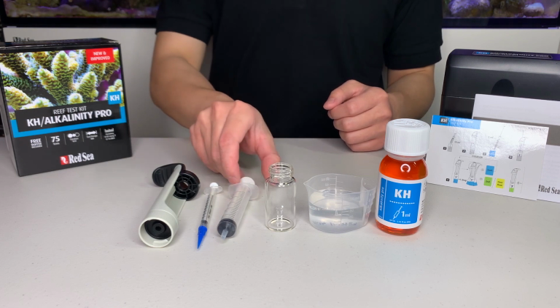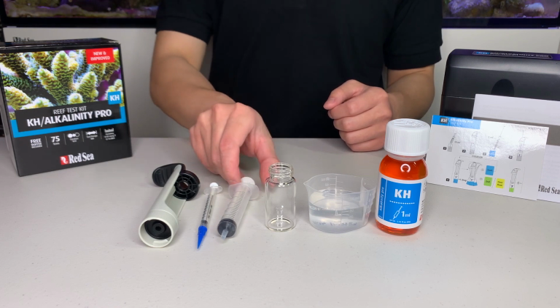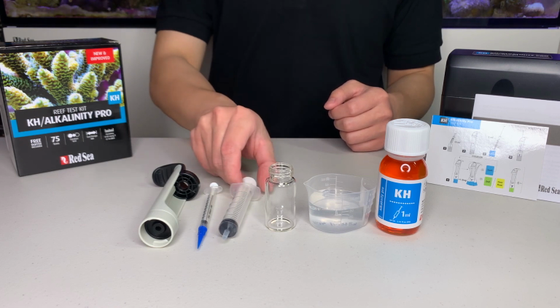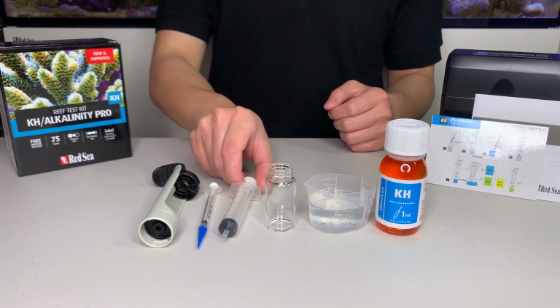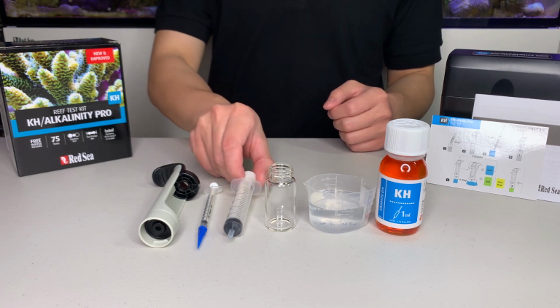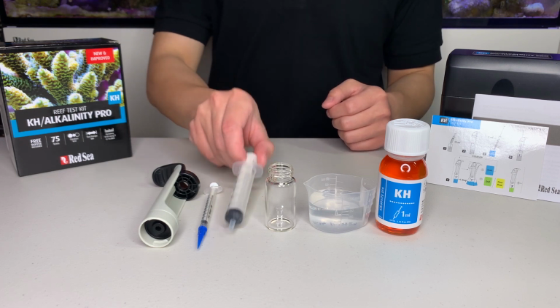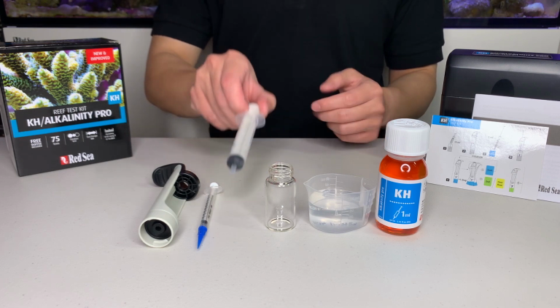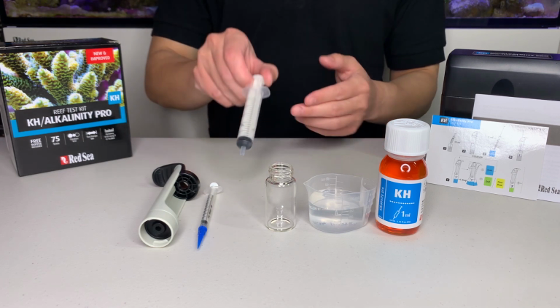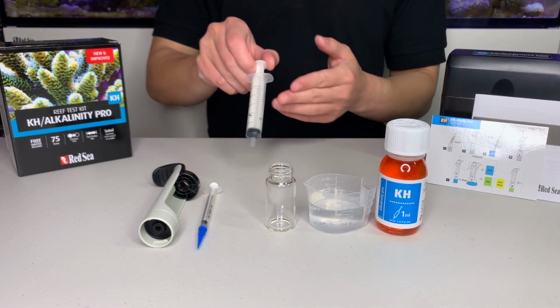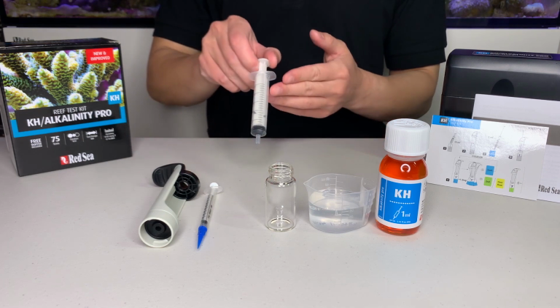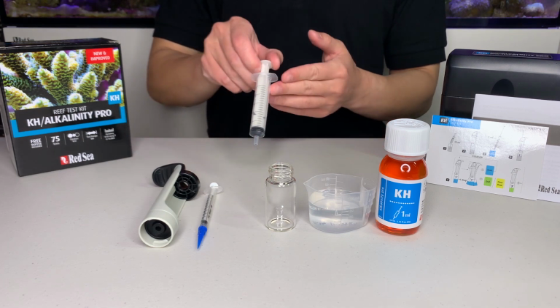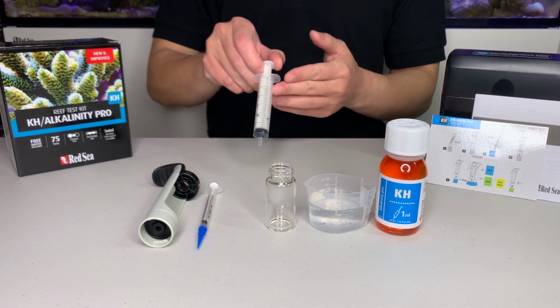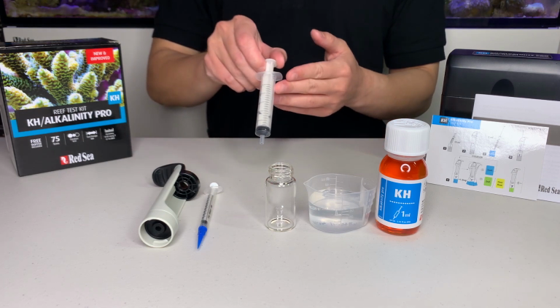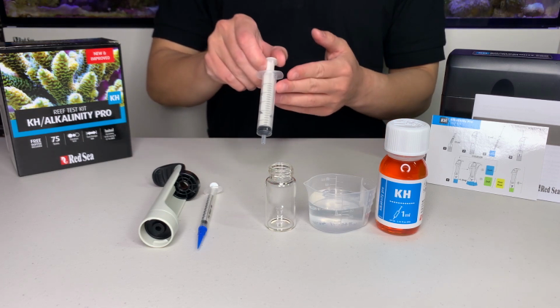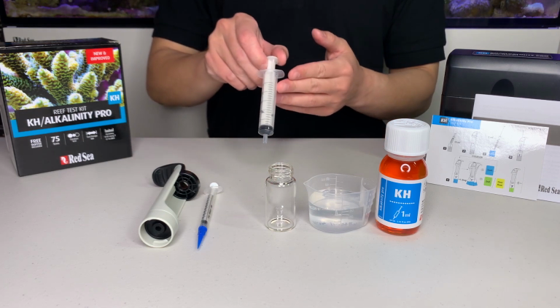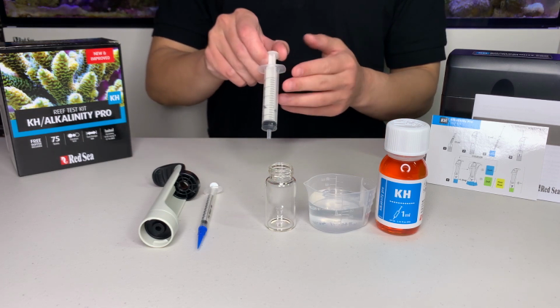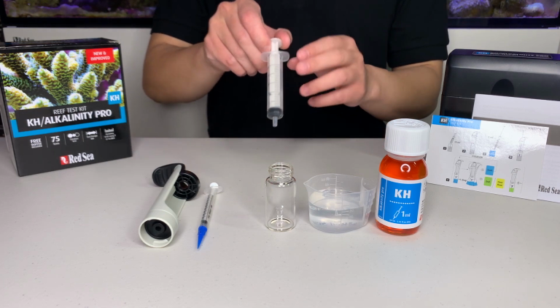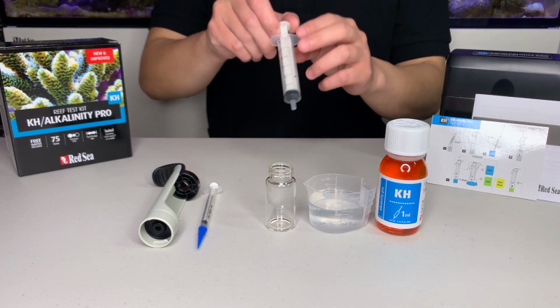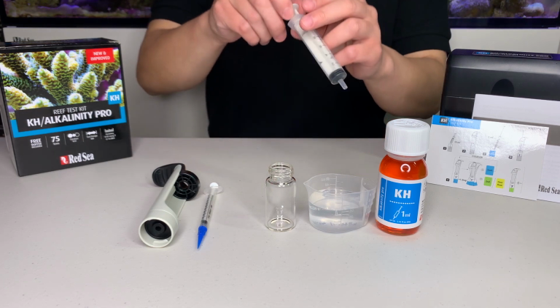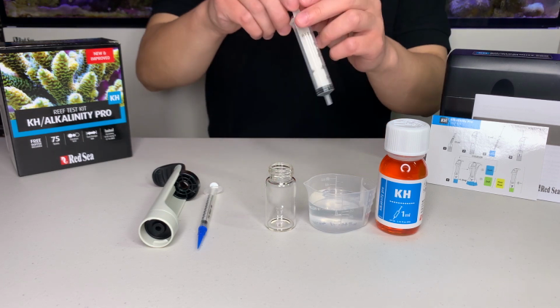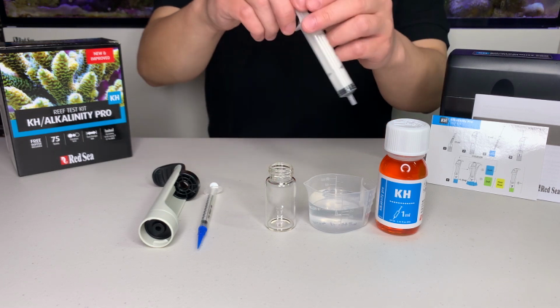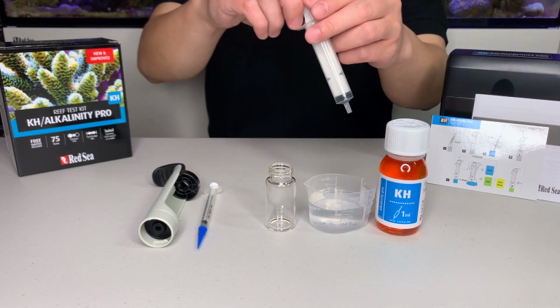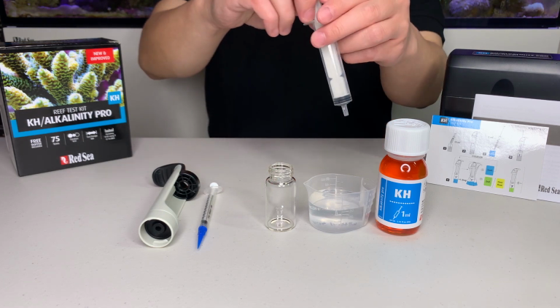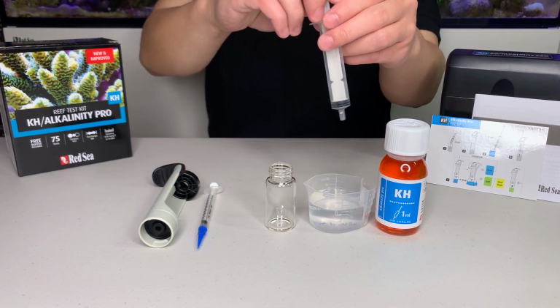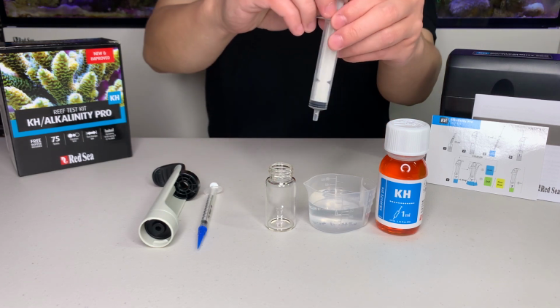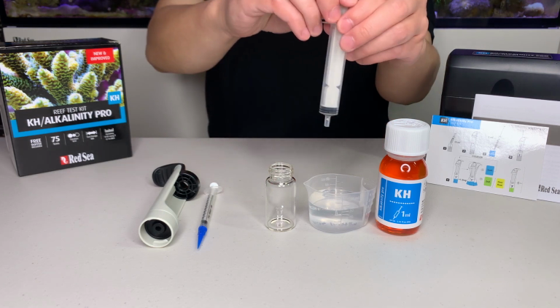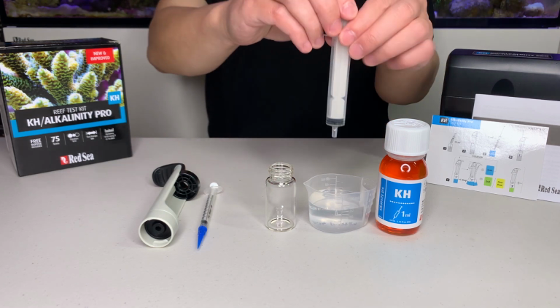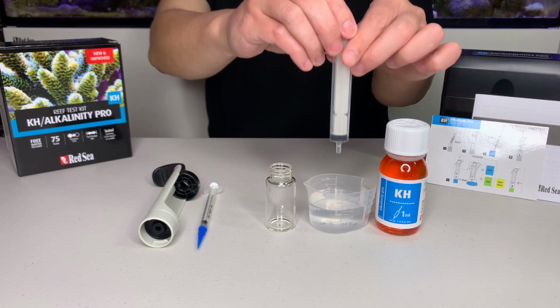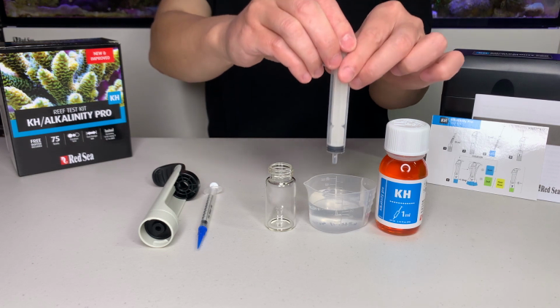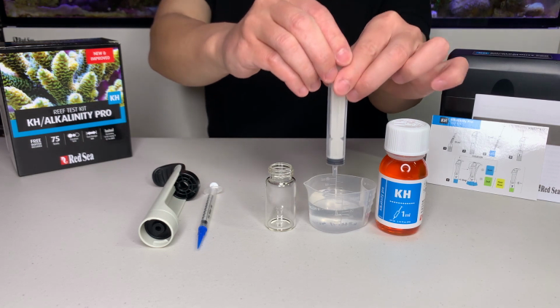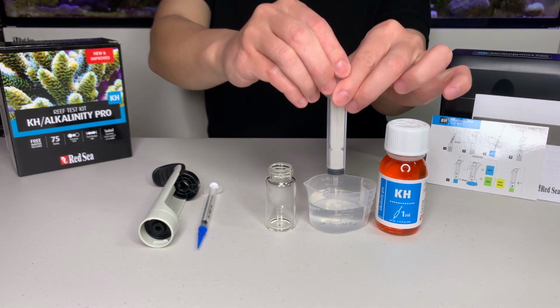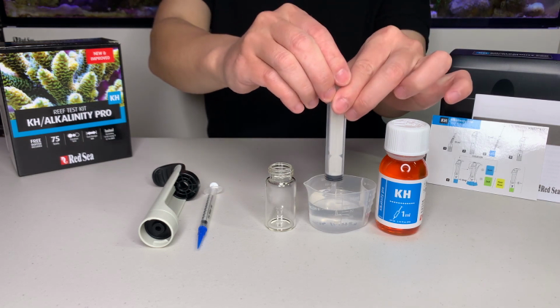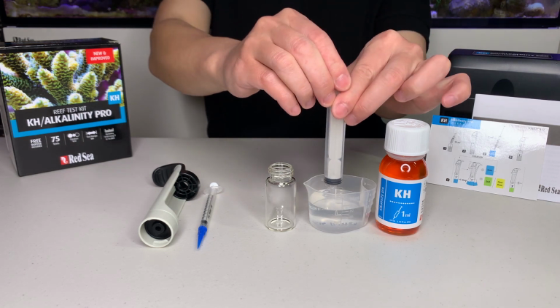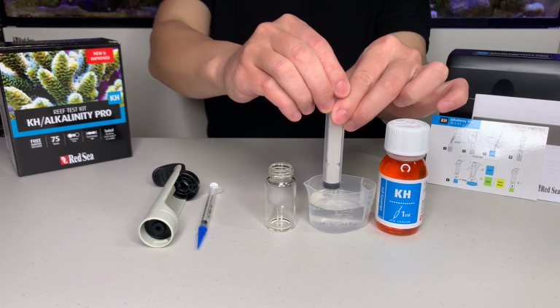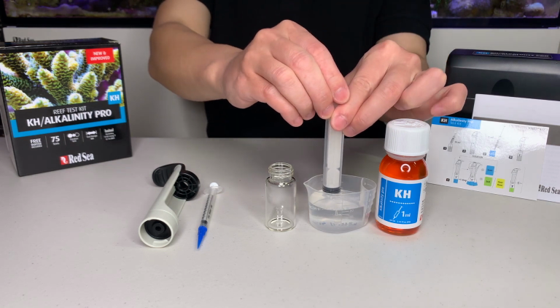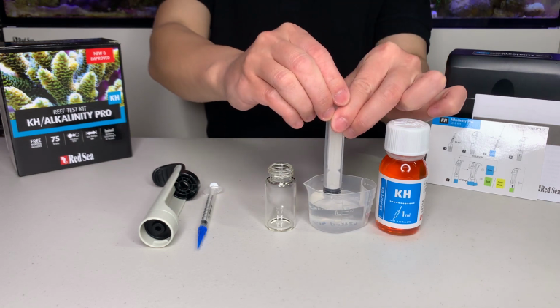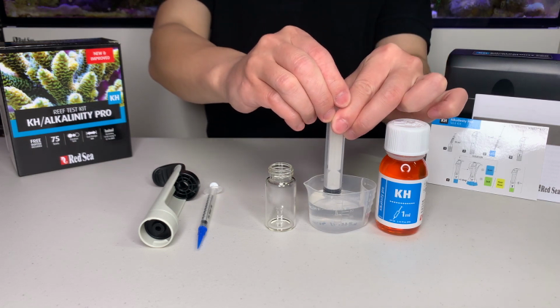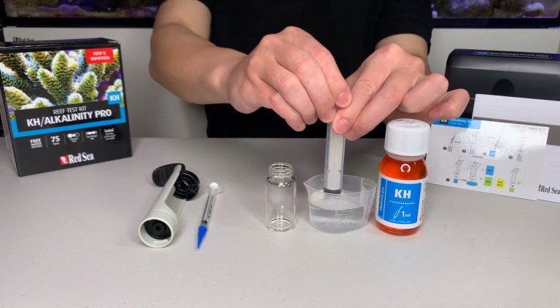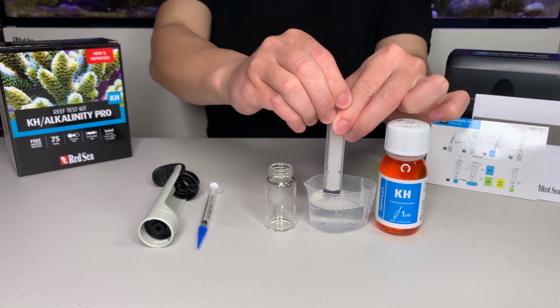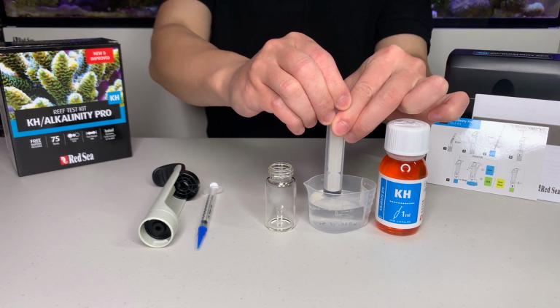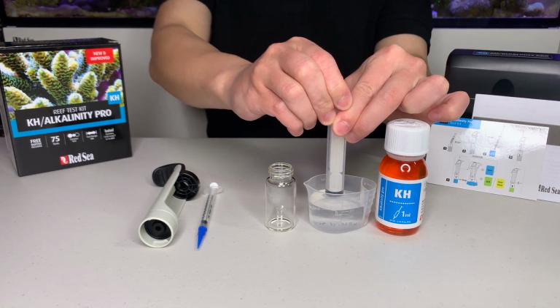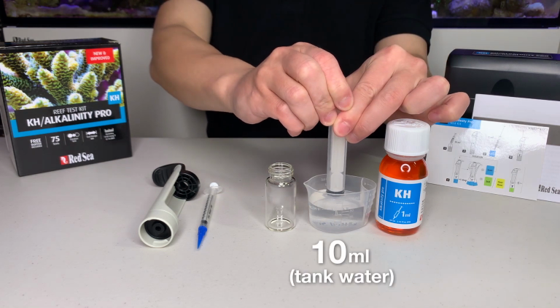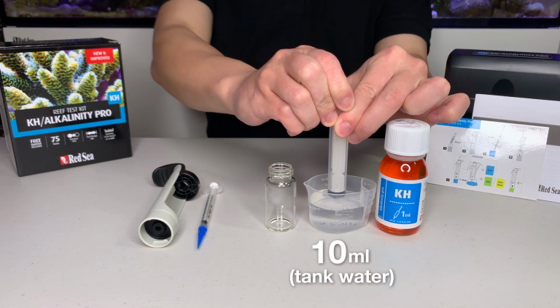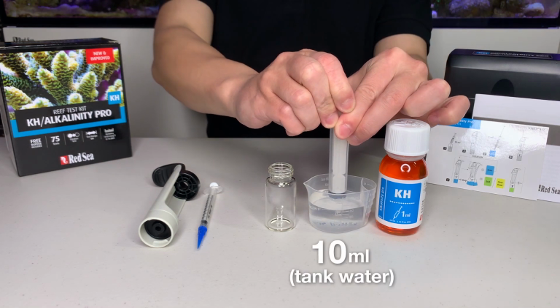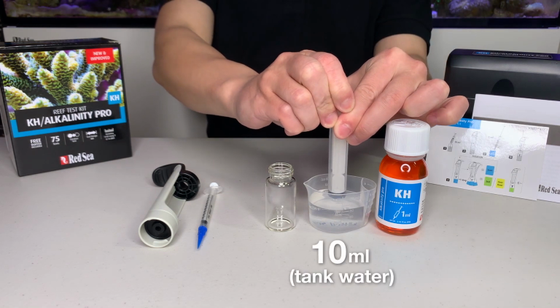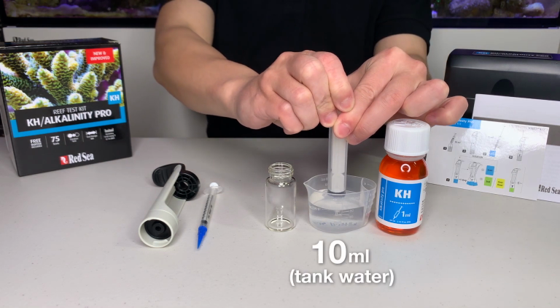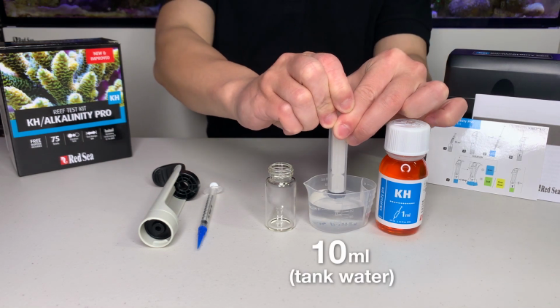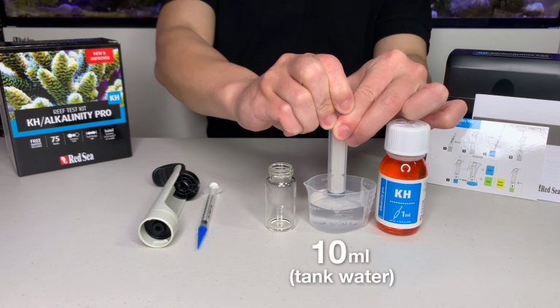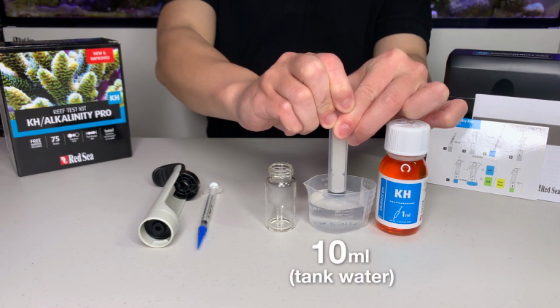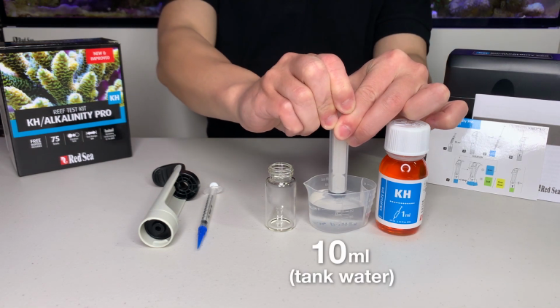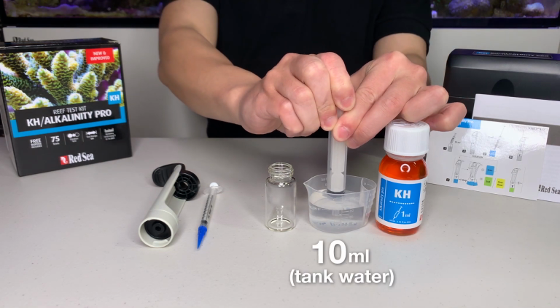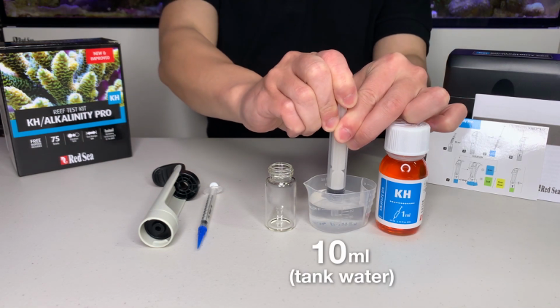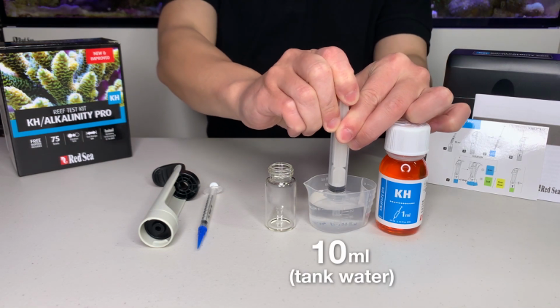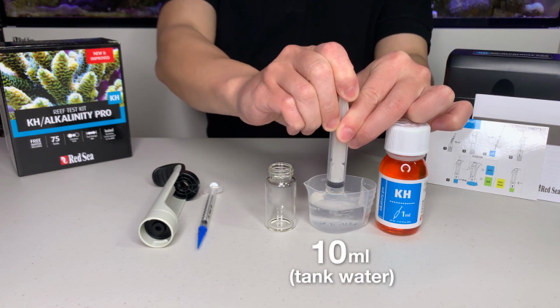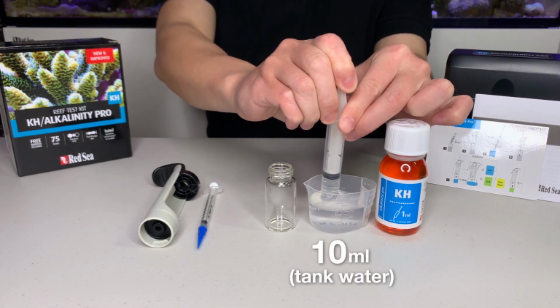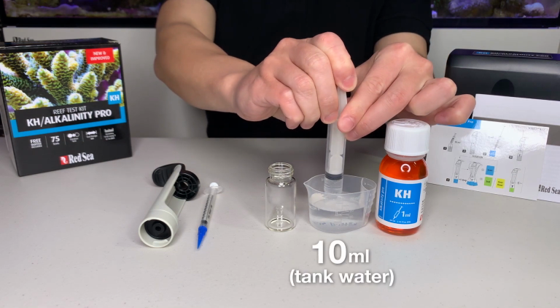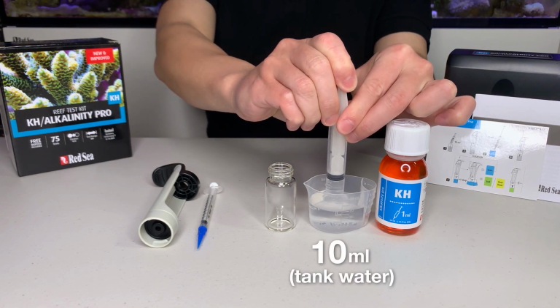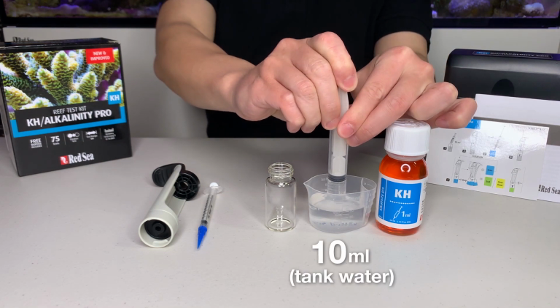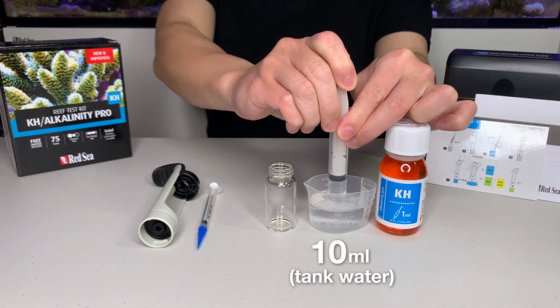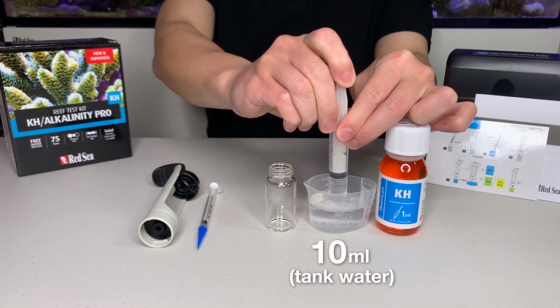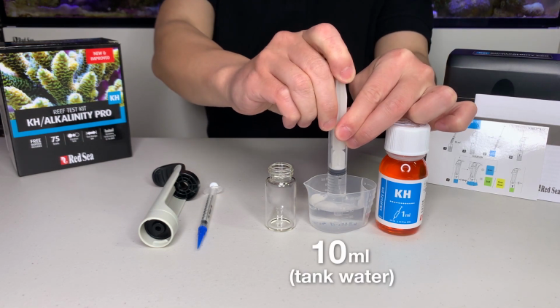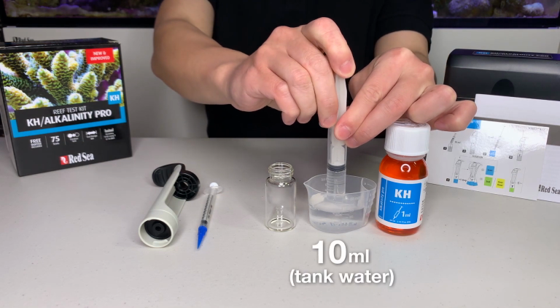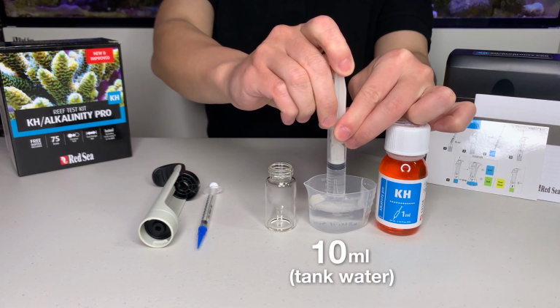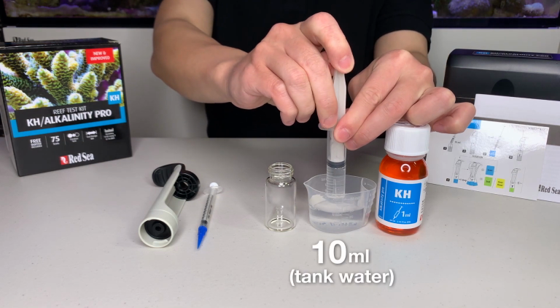First, use the large syringe provided and place exactly 10 ml of water sample into the glass vial.